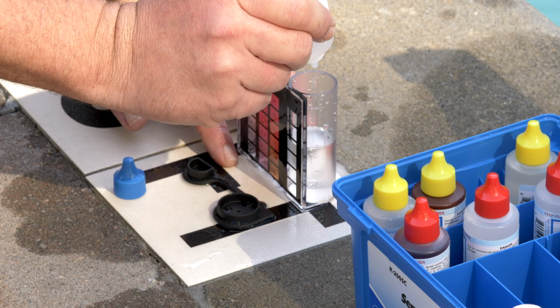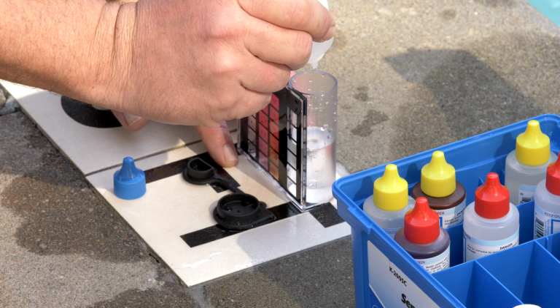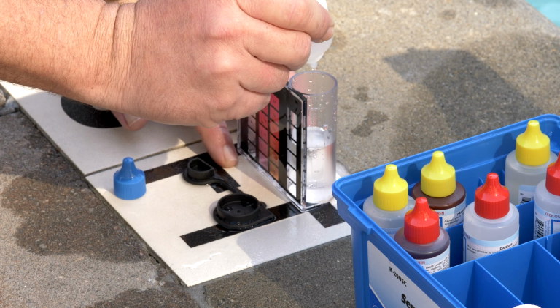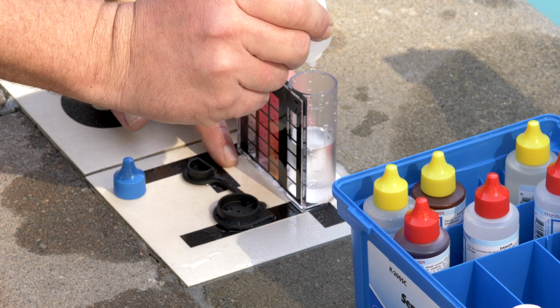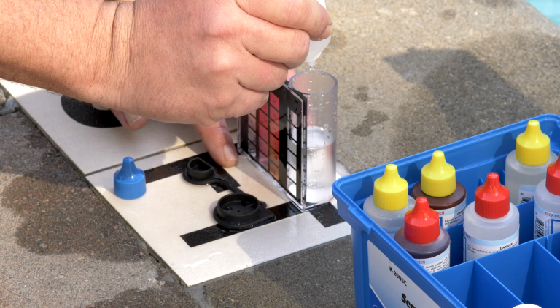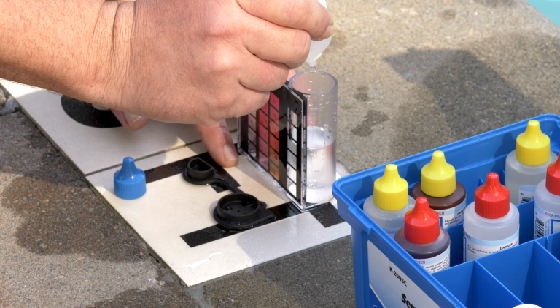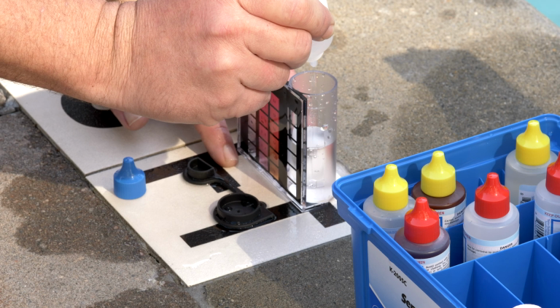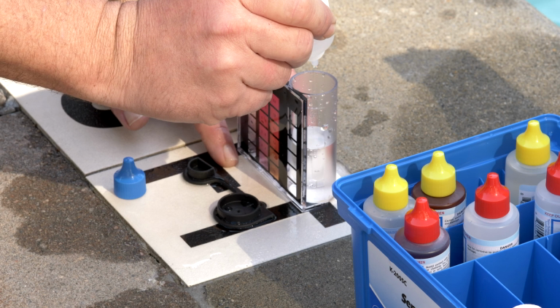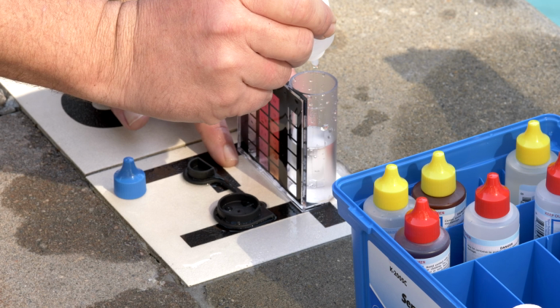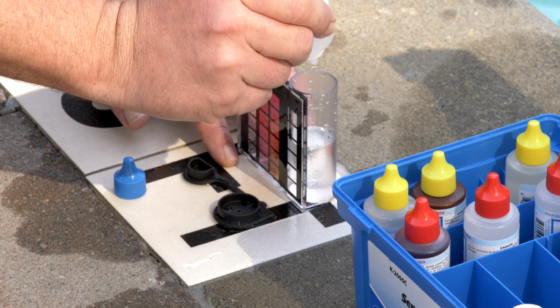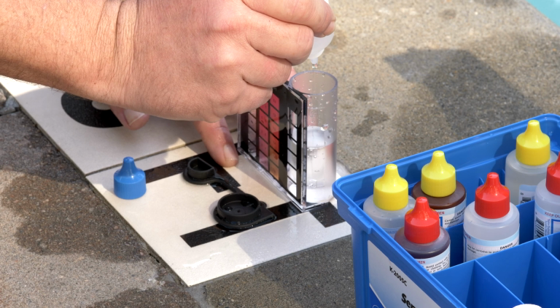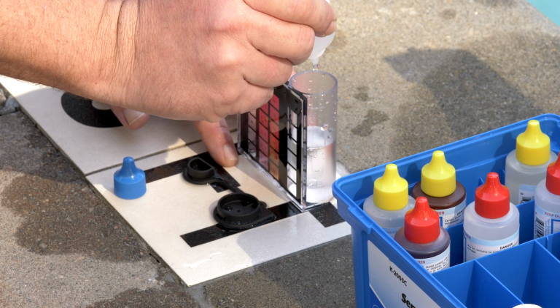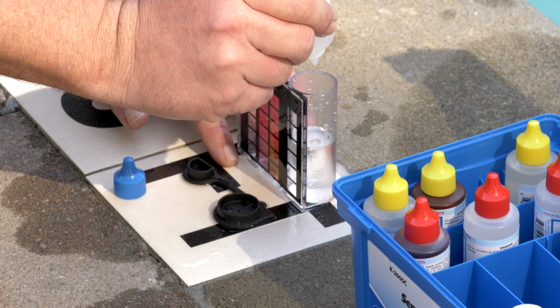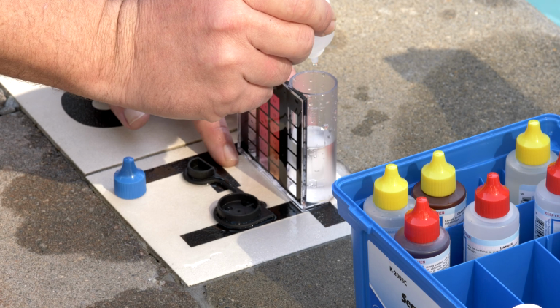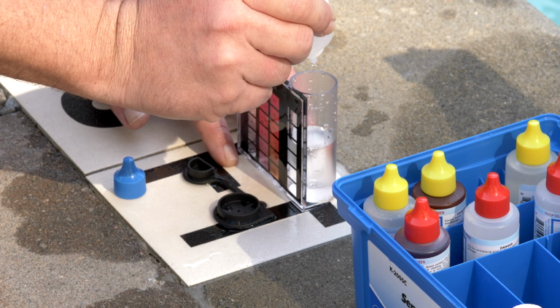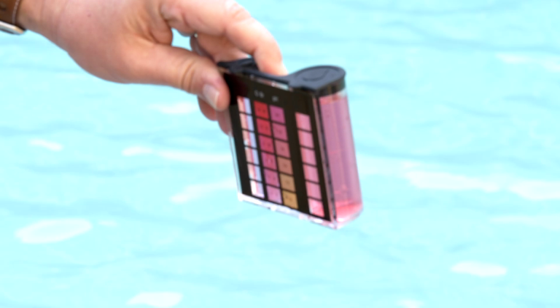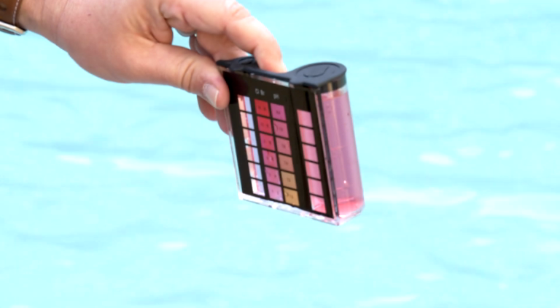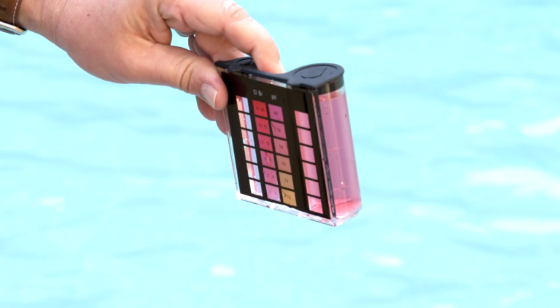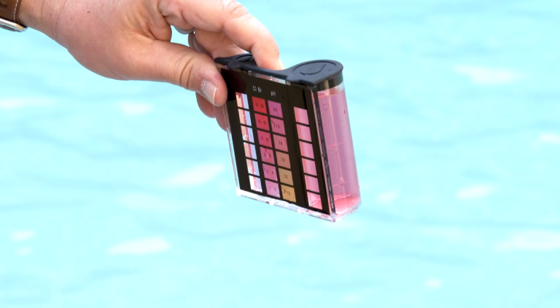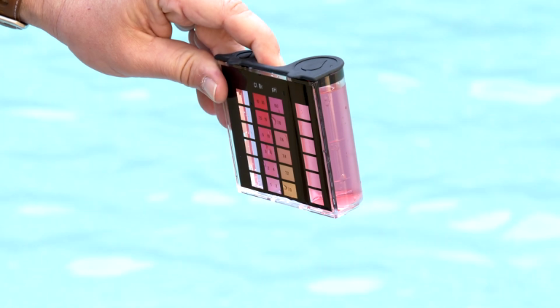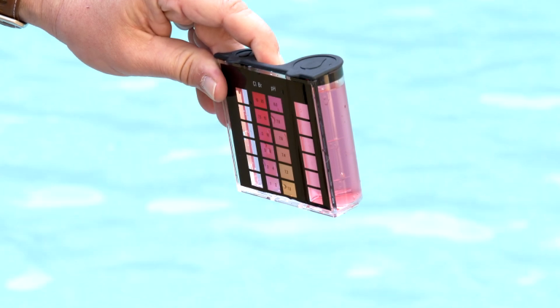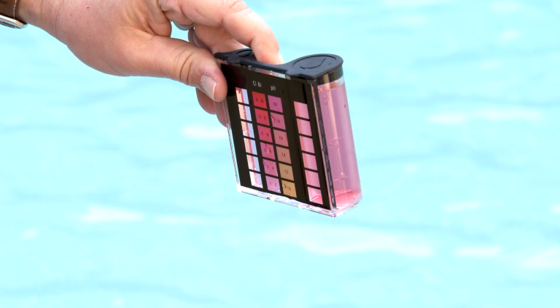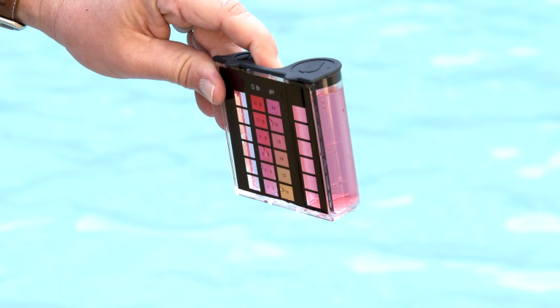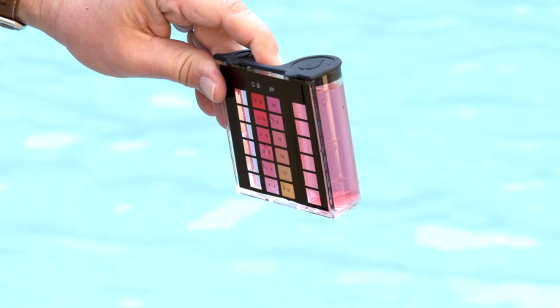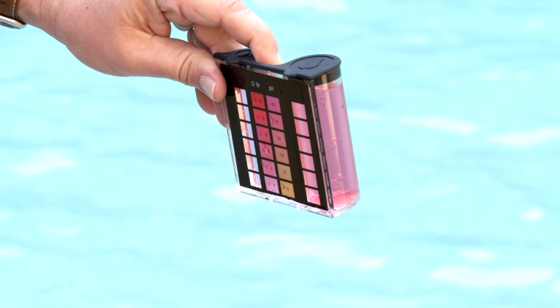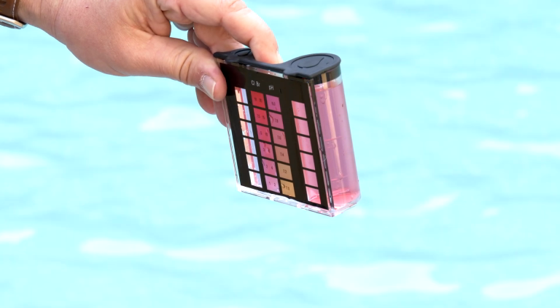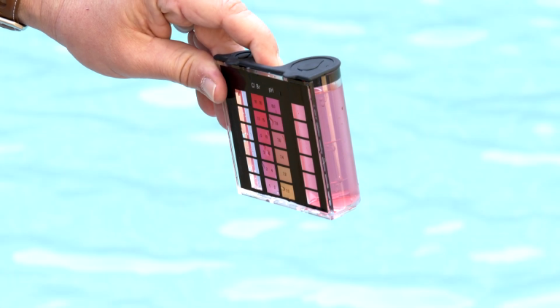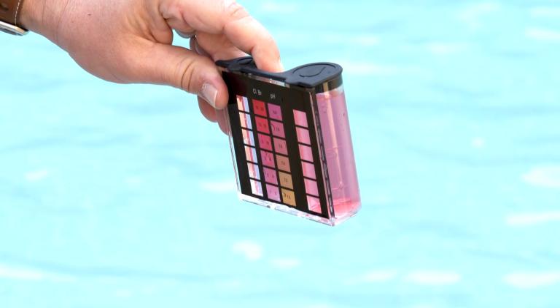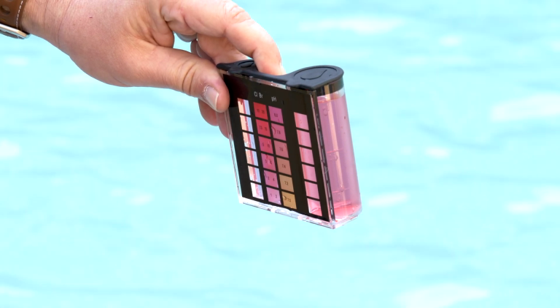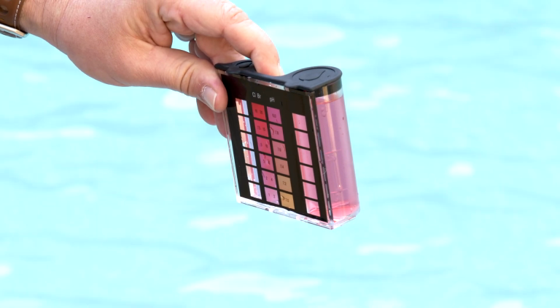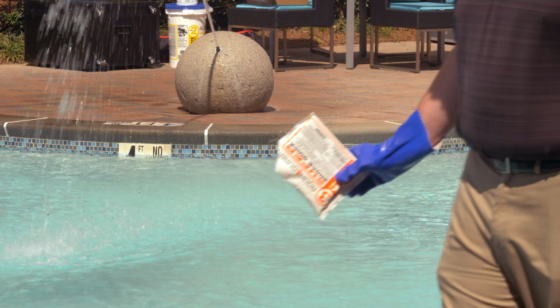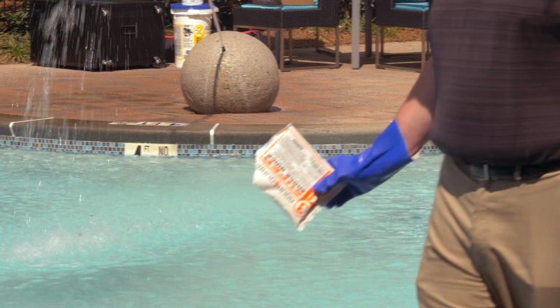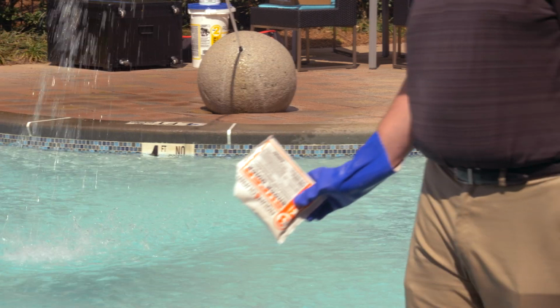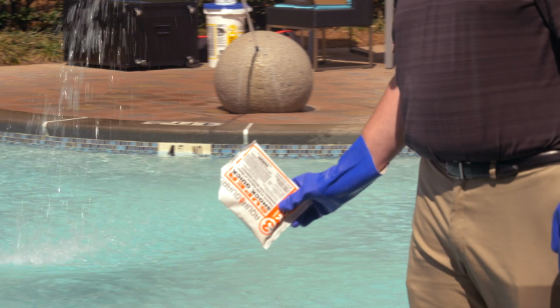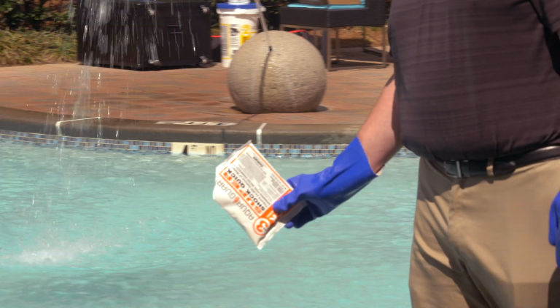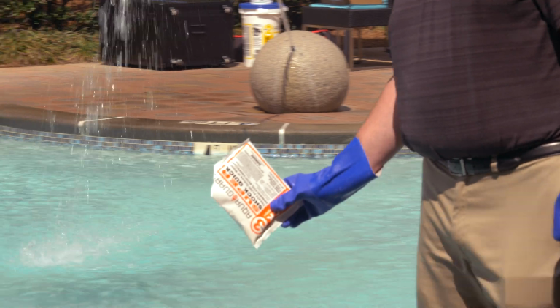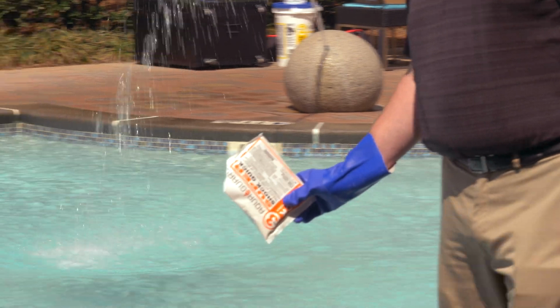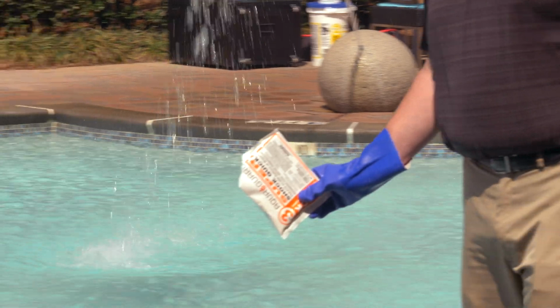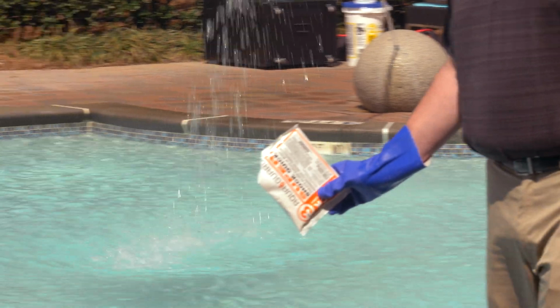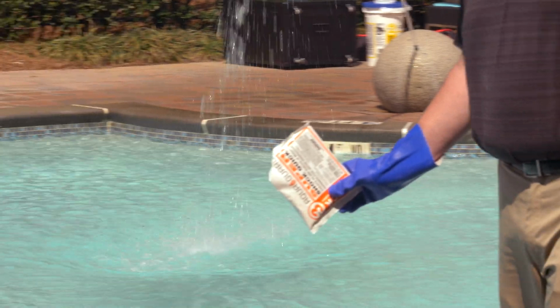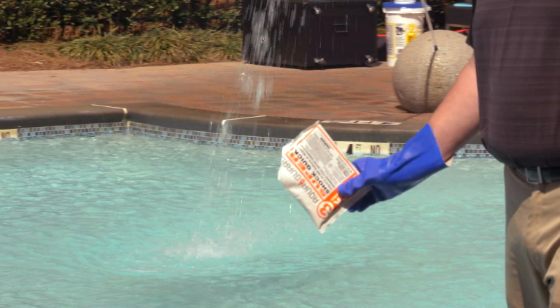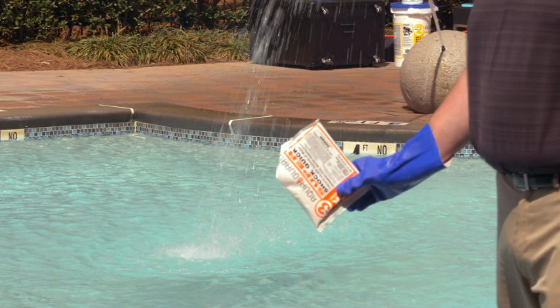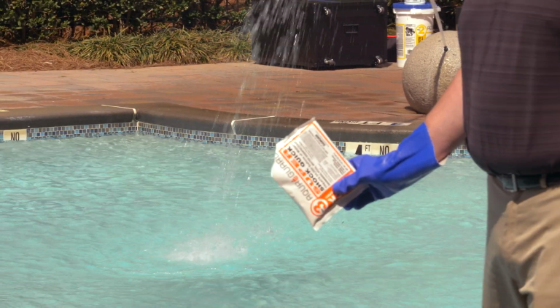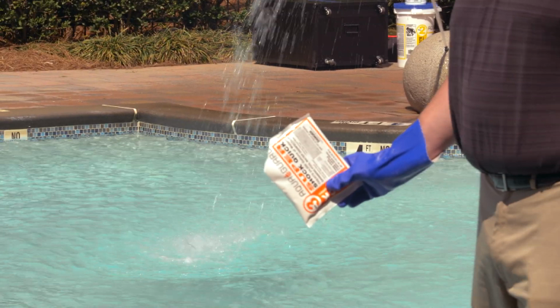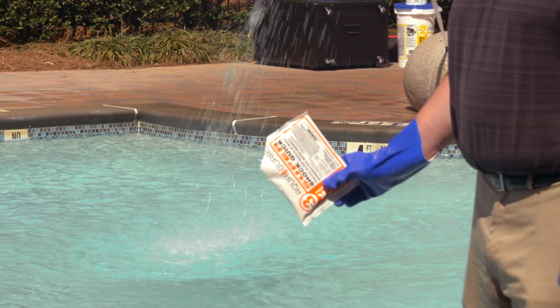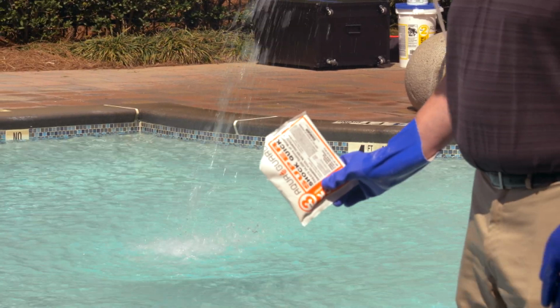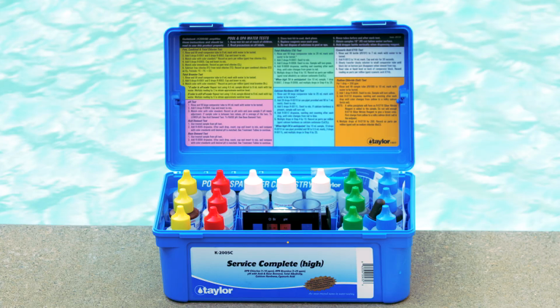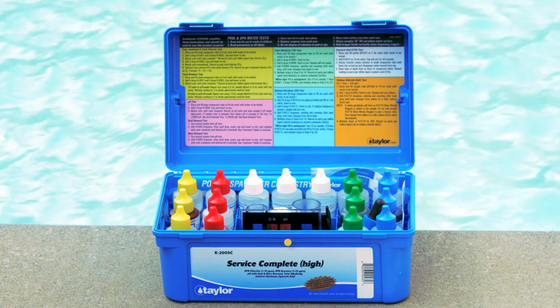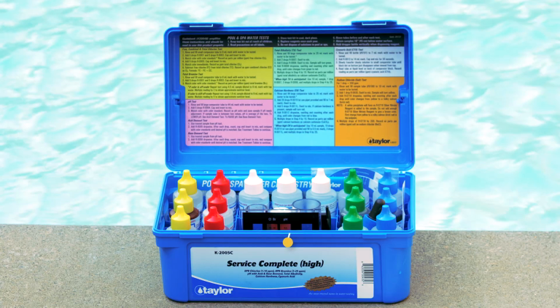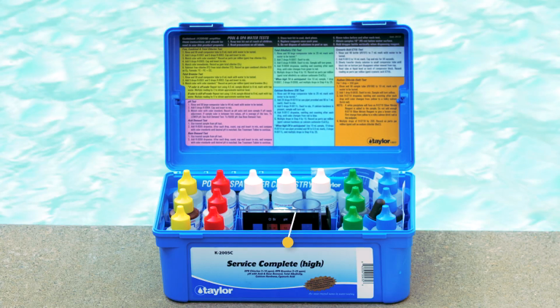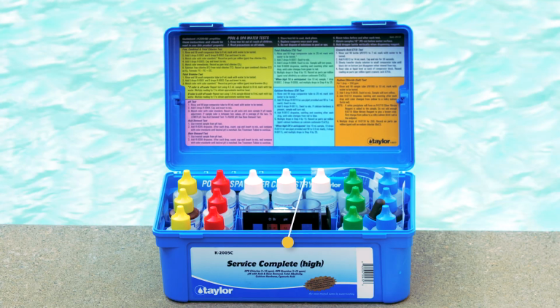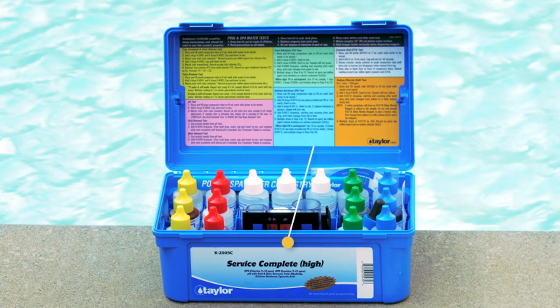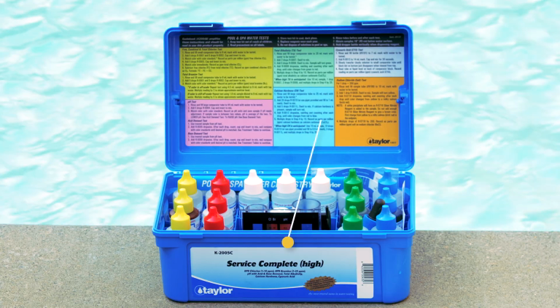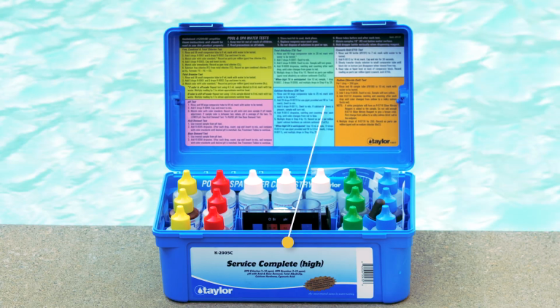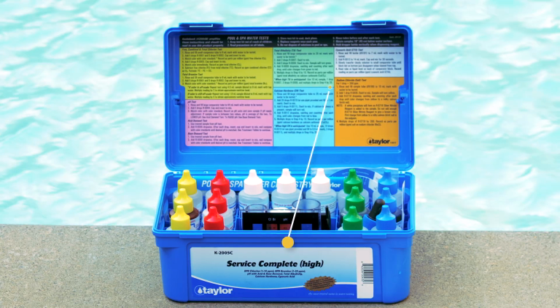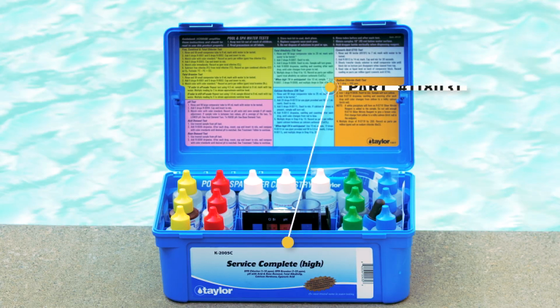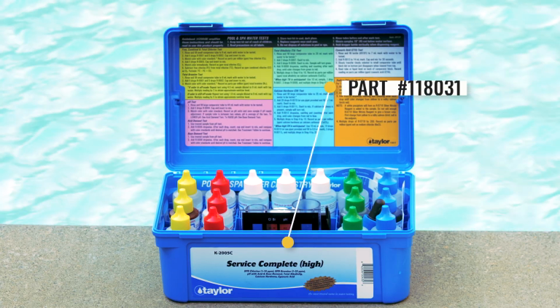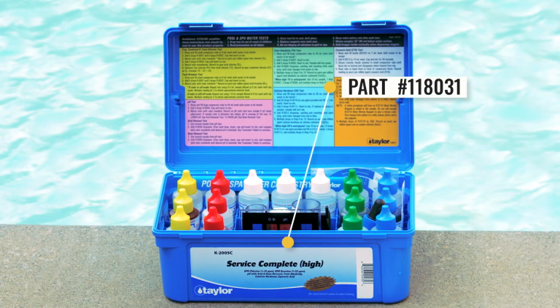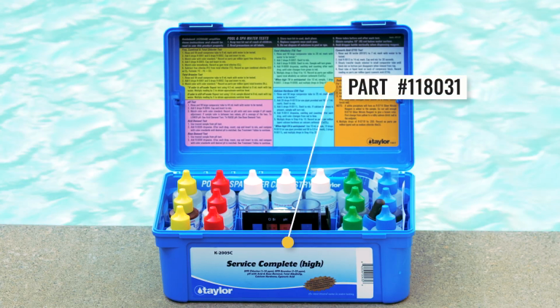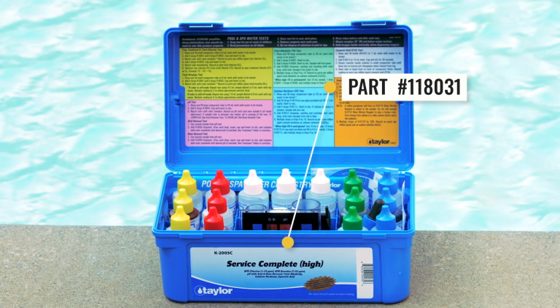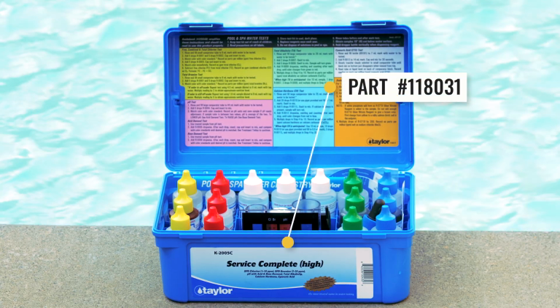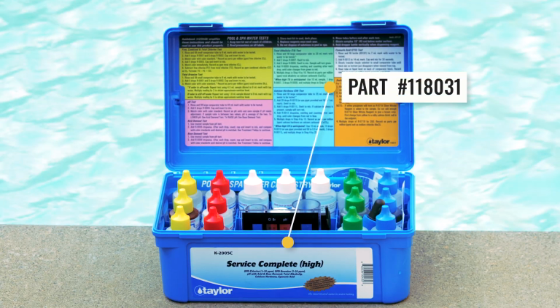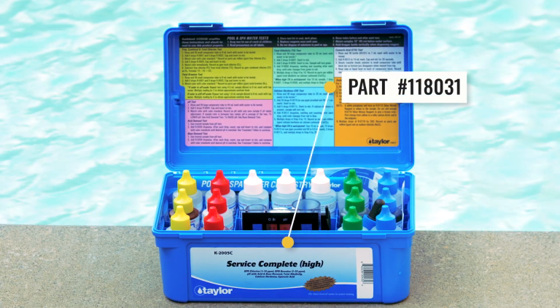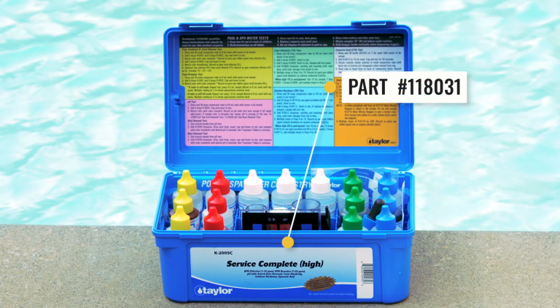Testing the water in your pool and balancing the chemicals is easy once you know how. First, you'll need a testing kit.